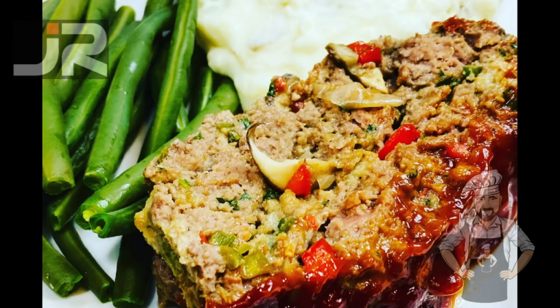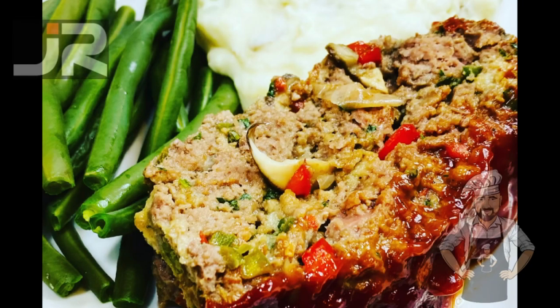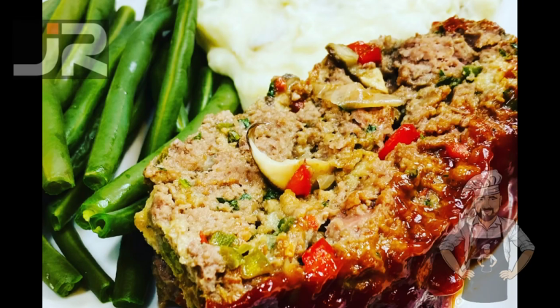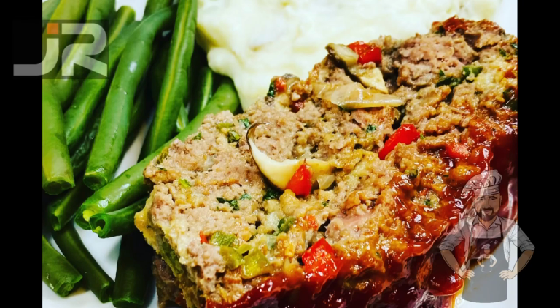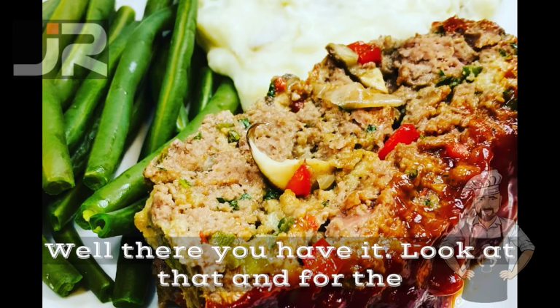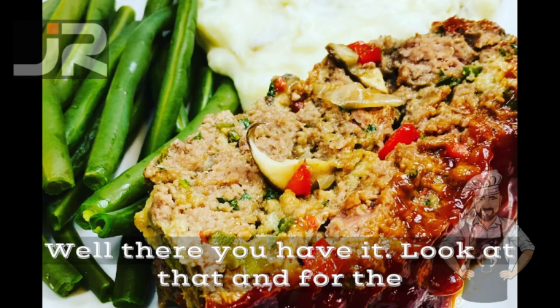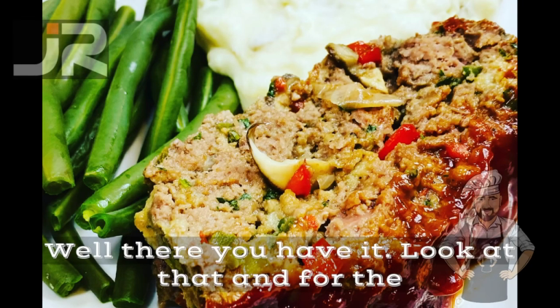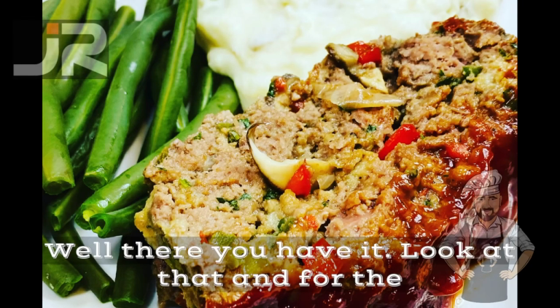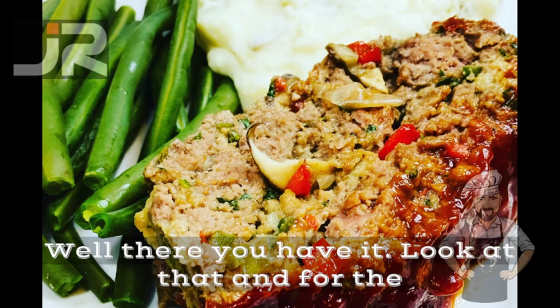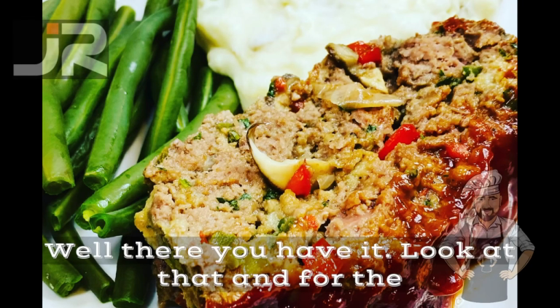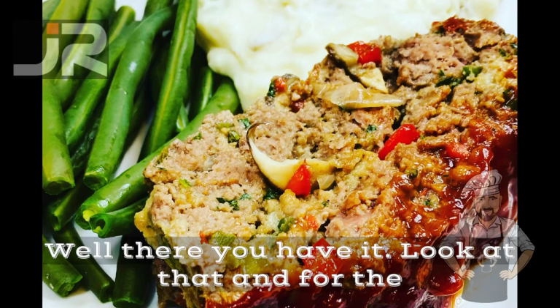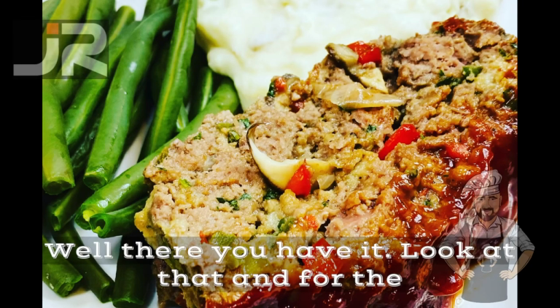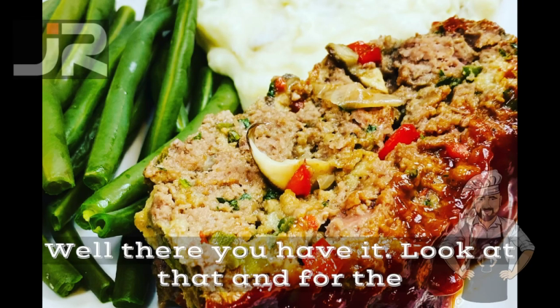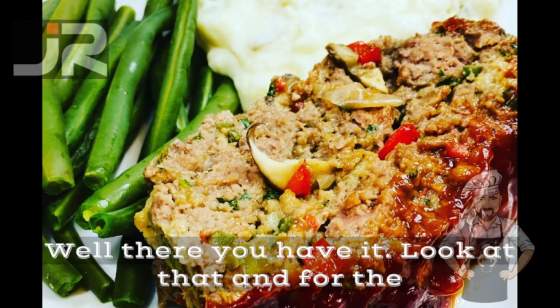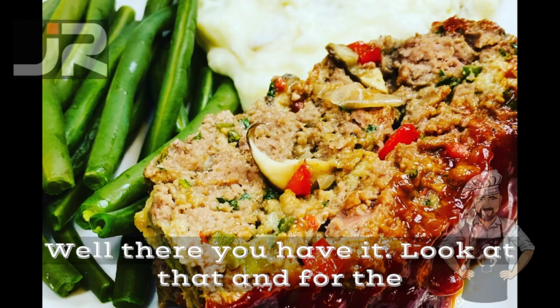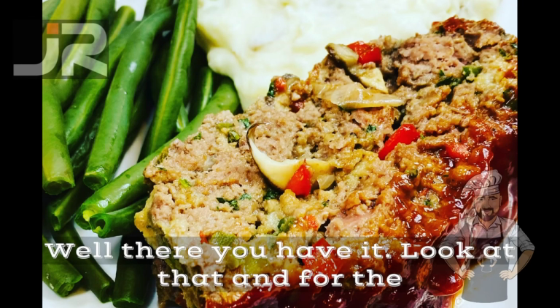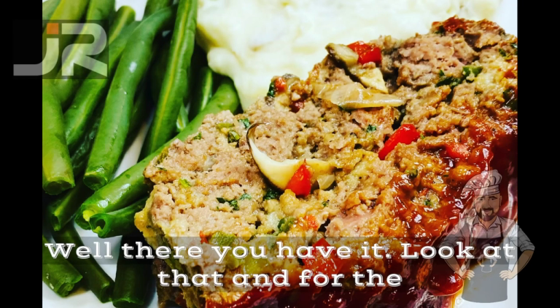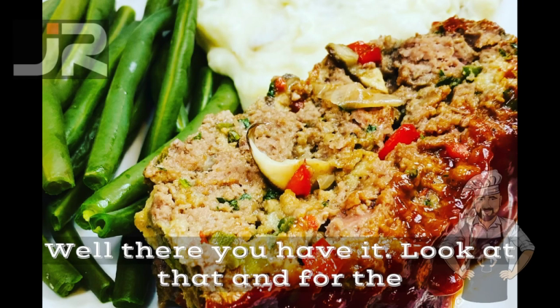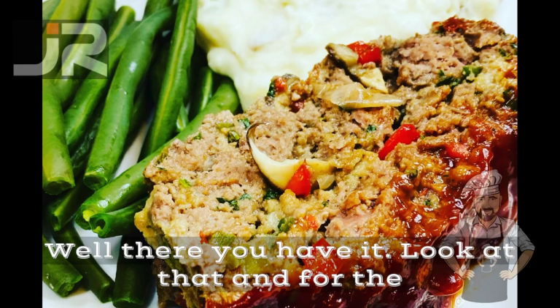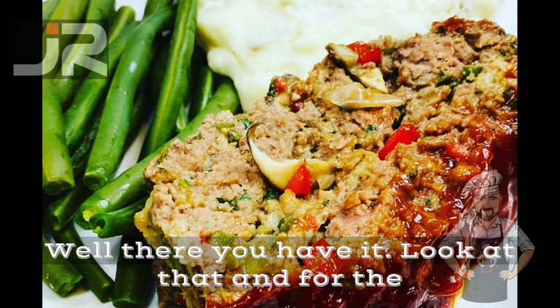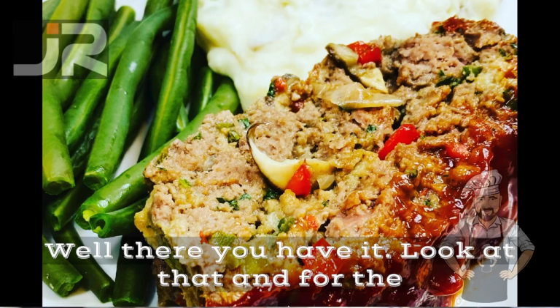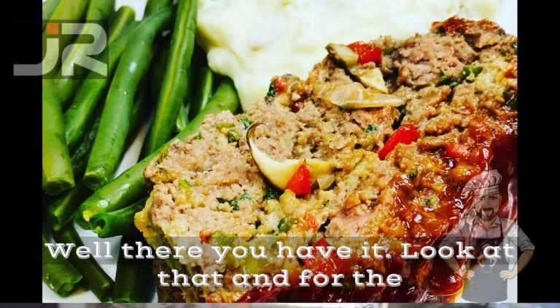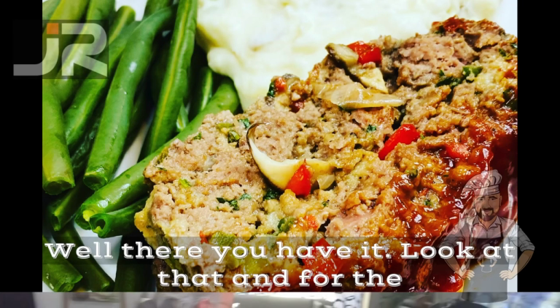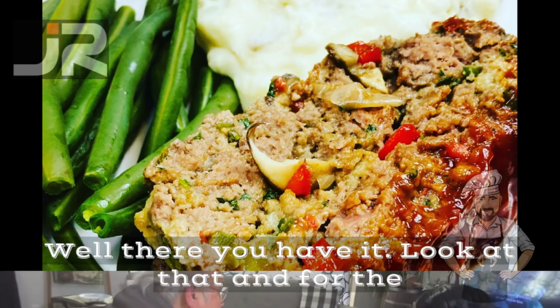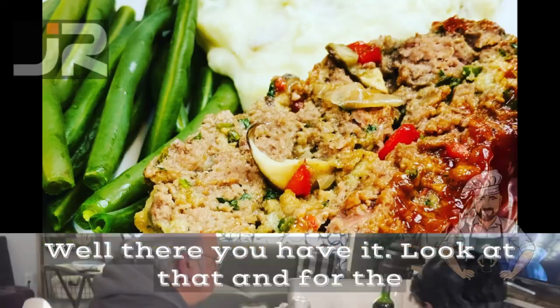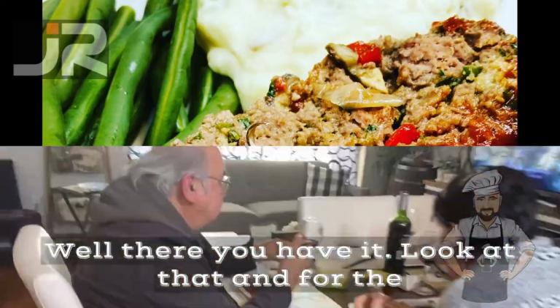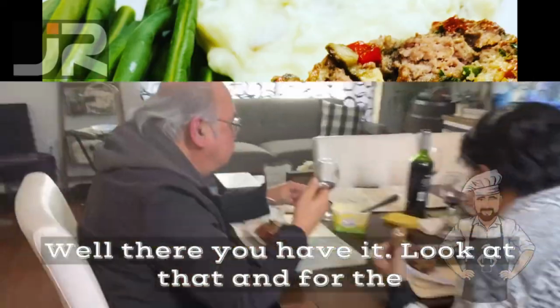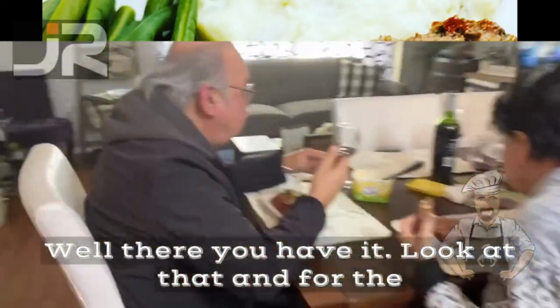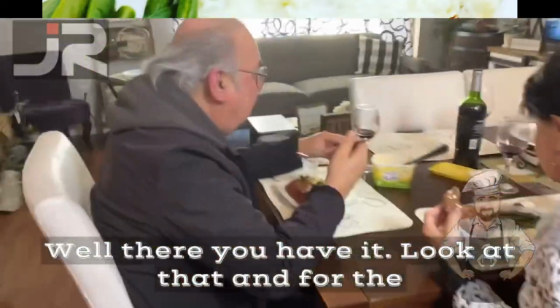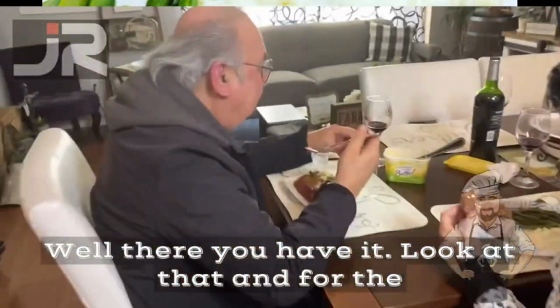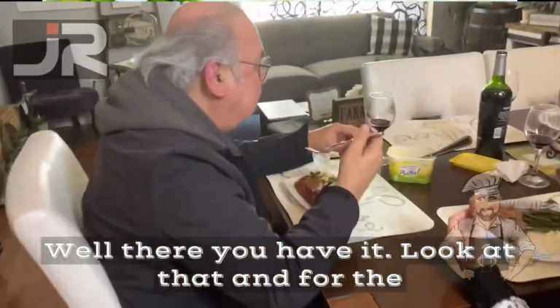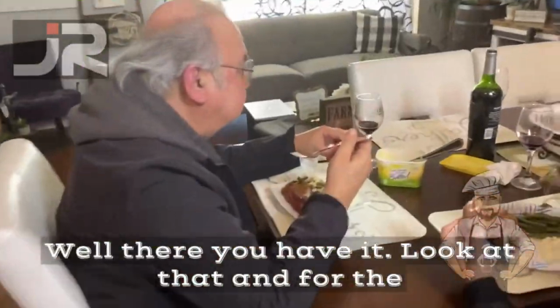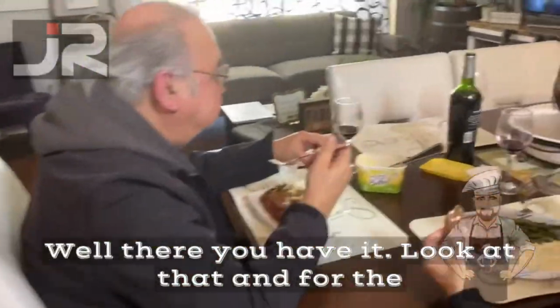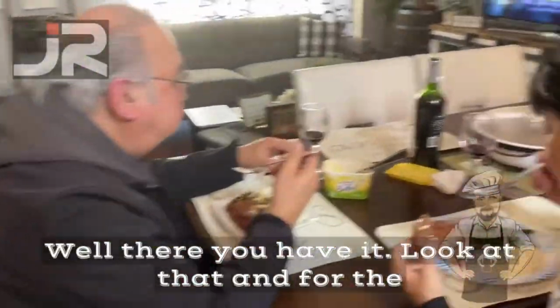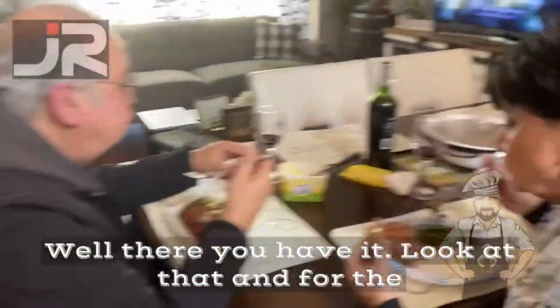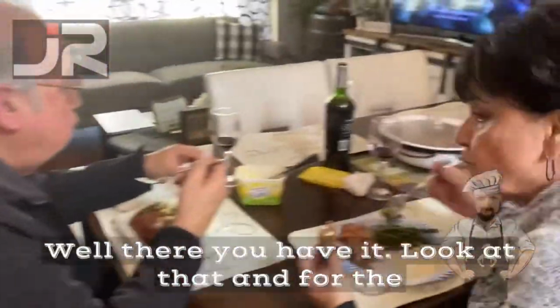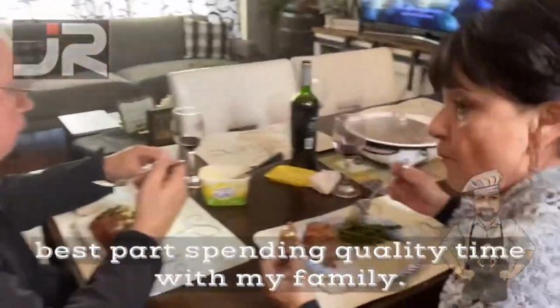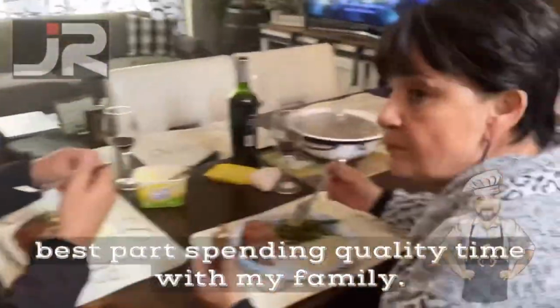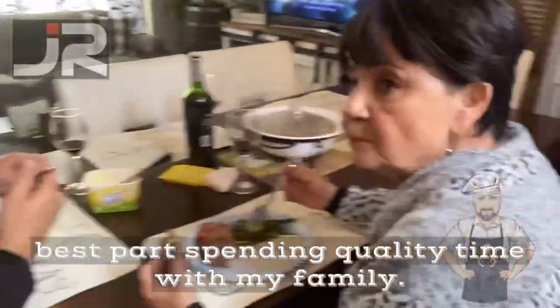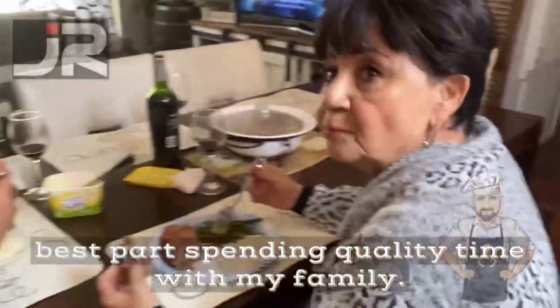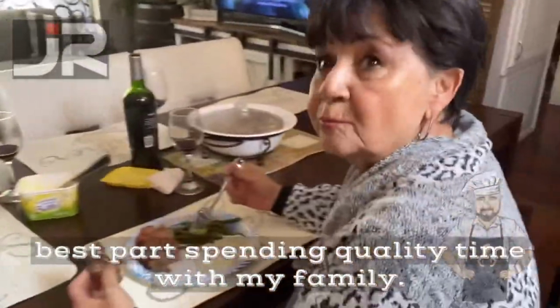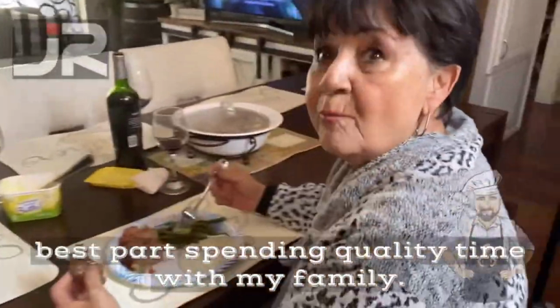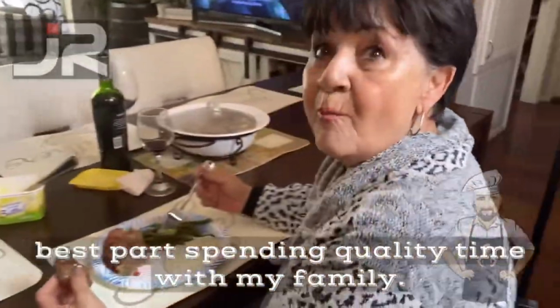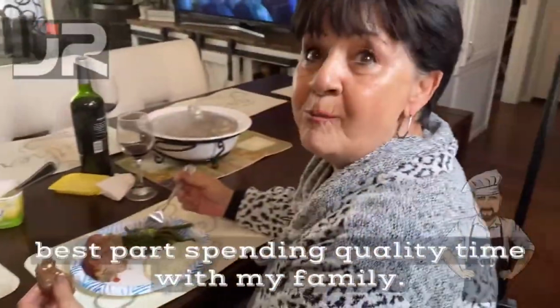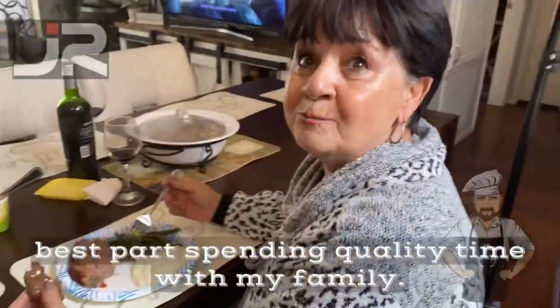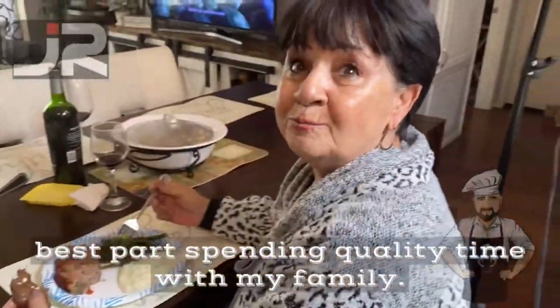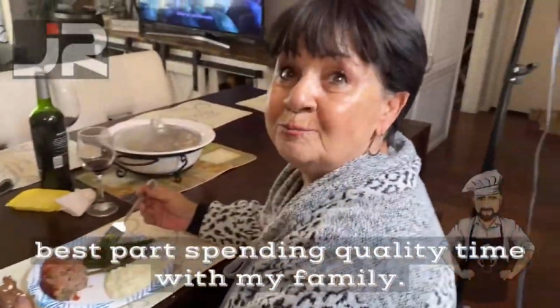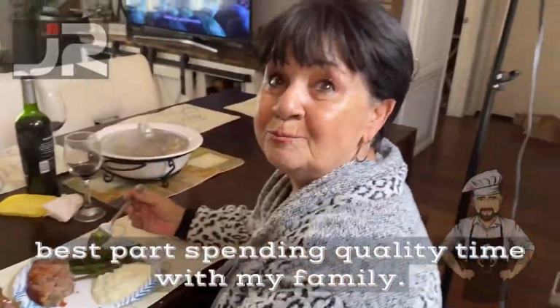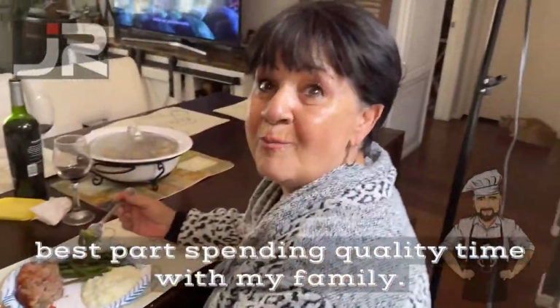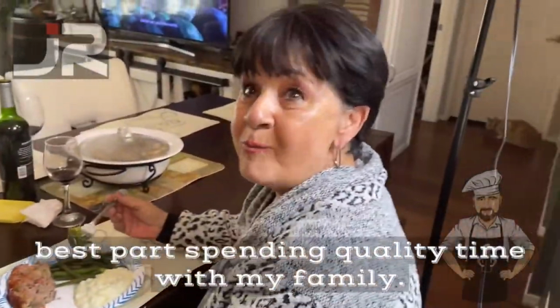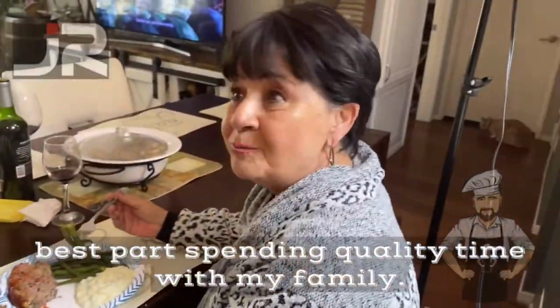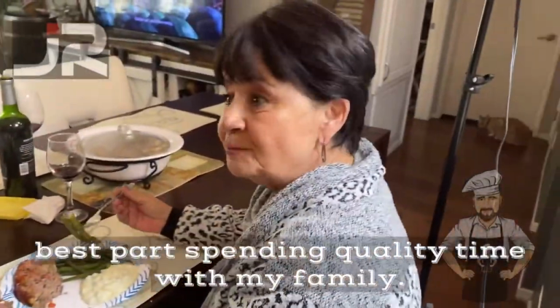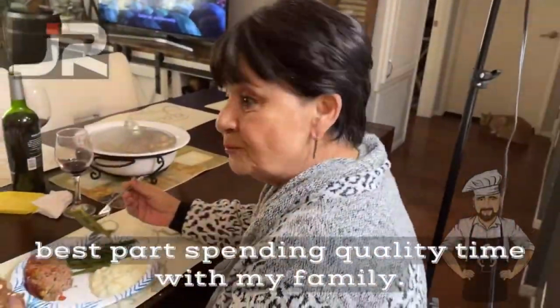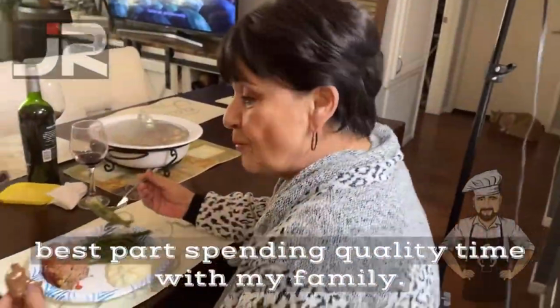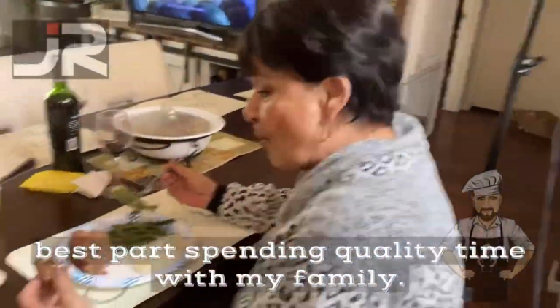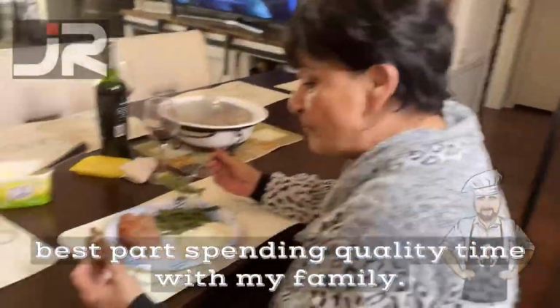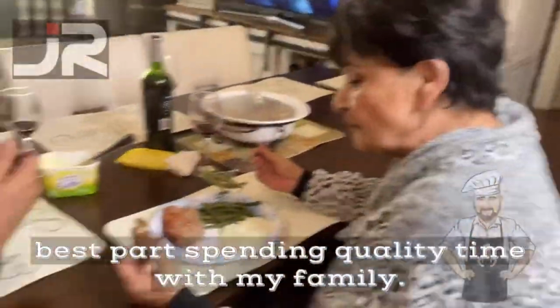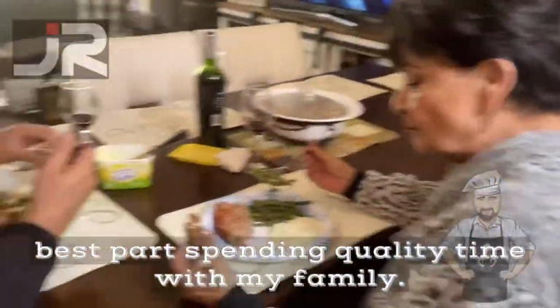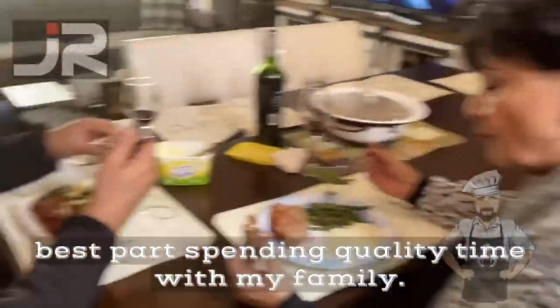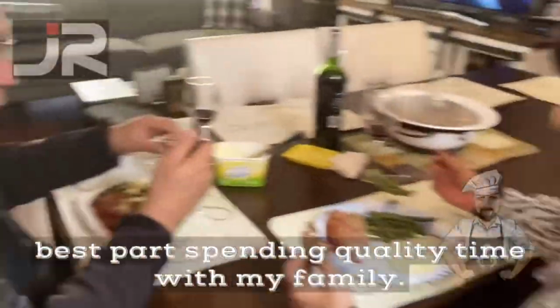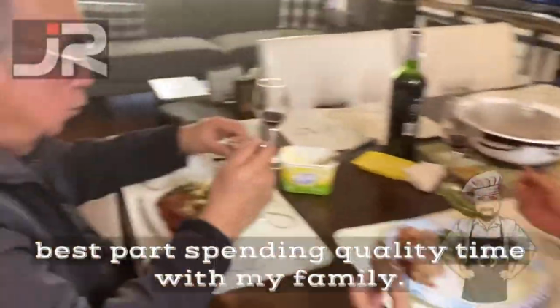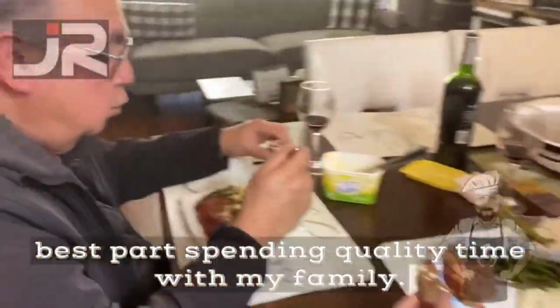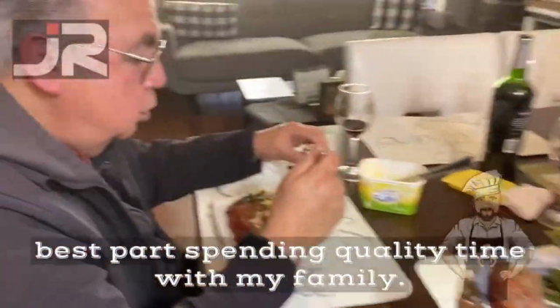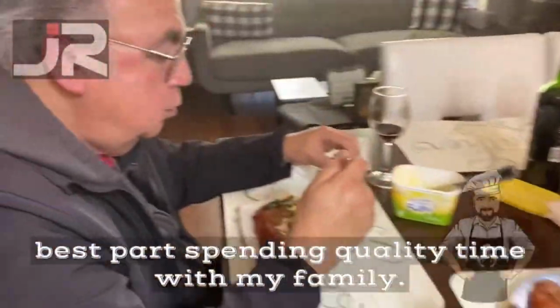Well, there you have it. Look at that. And for the best part — spending quality time with my family.